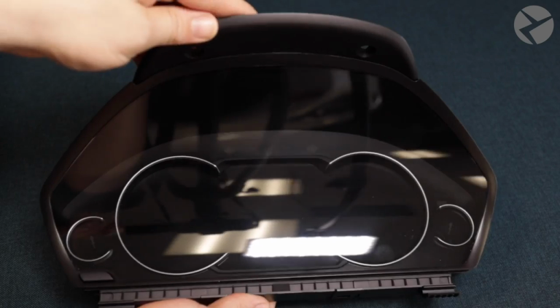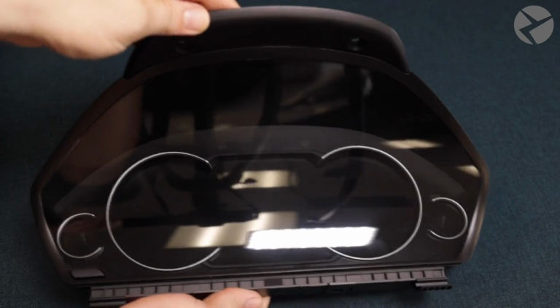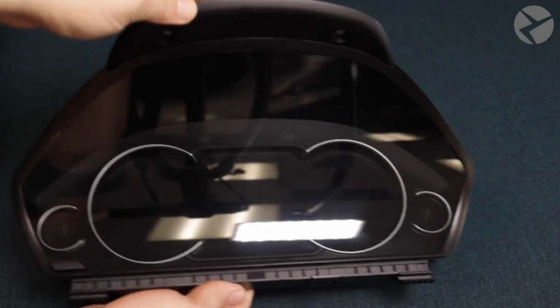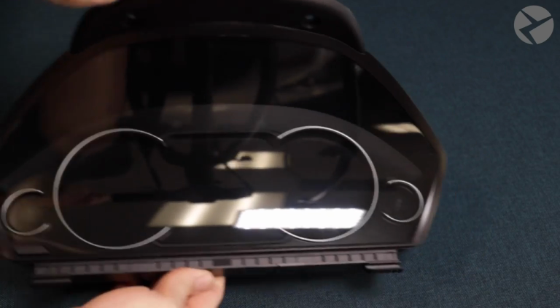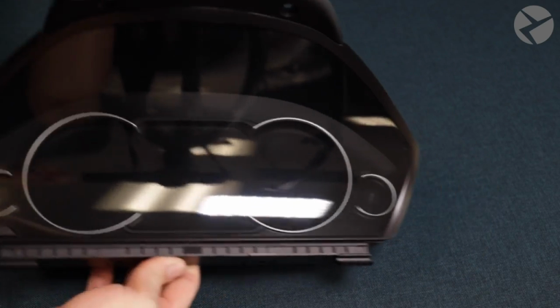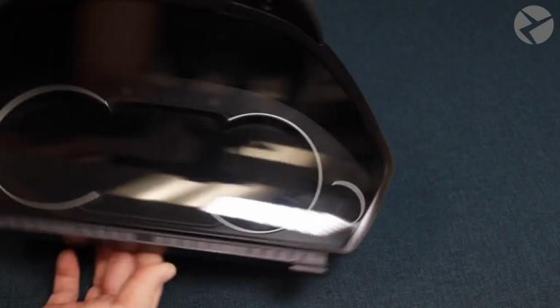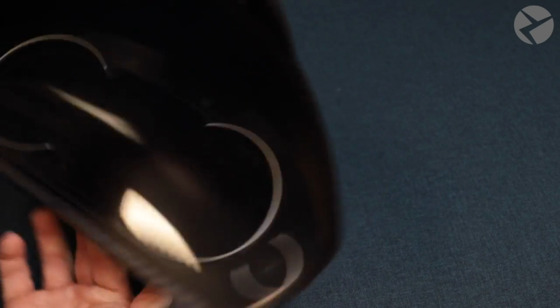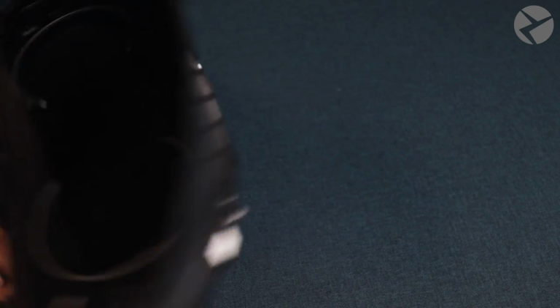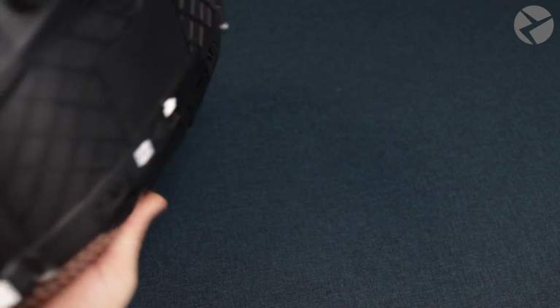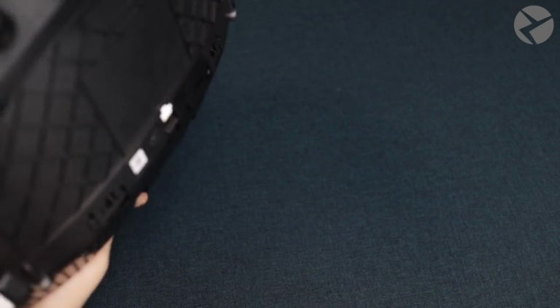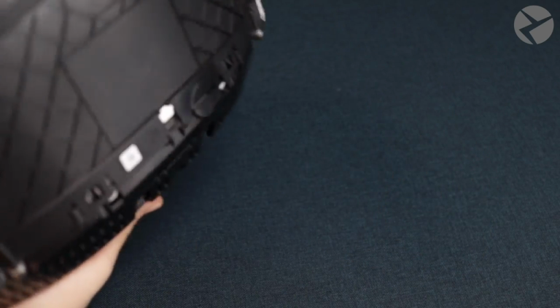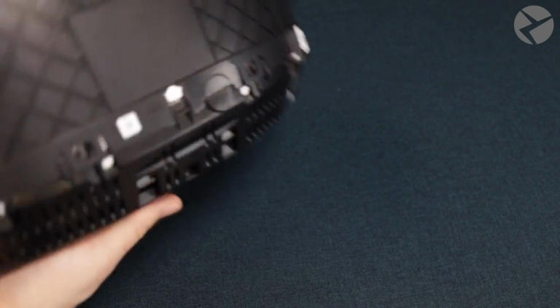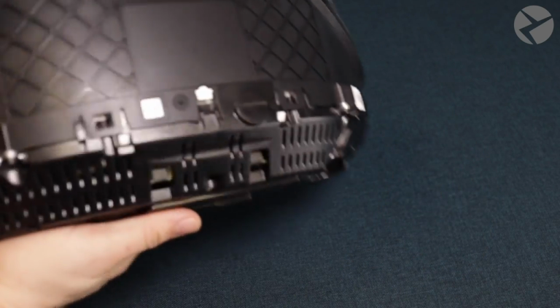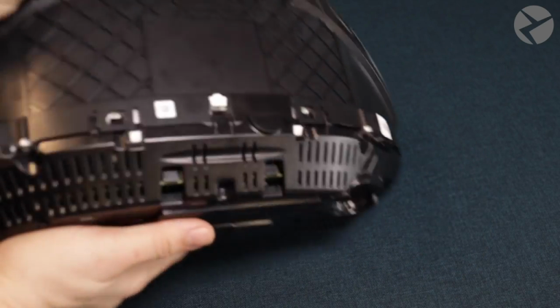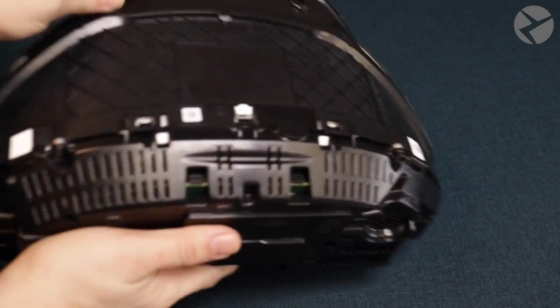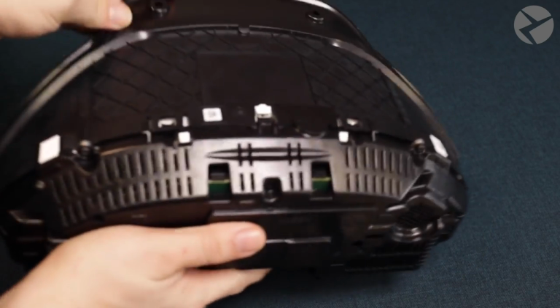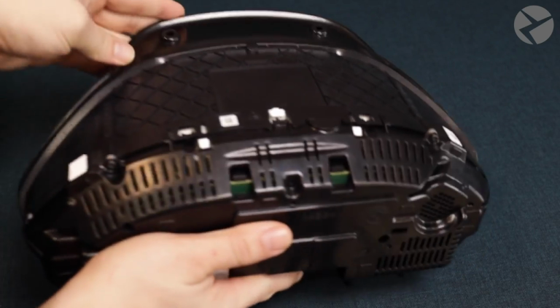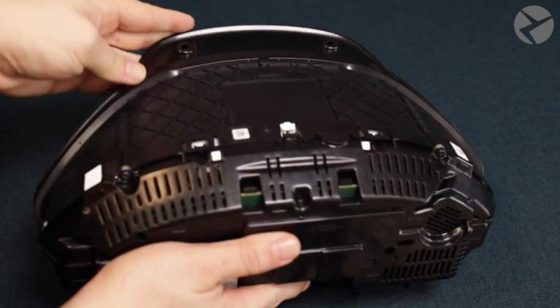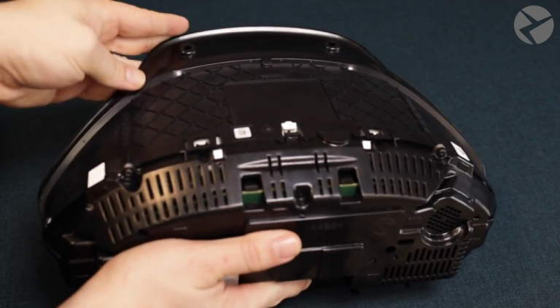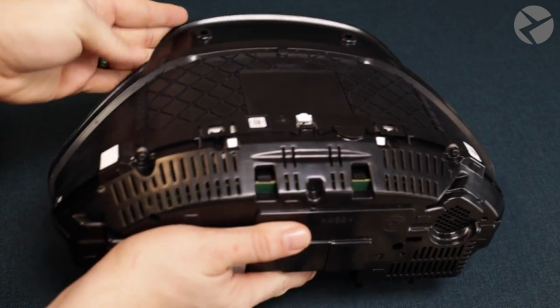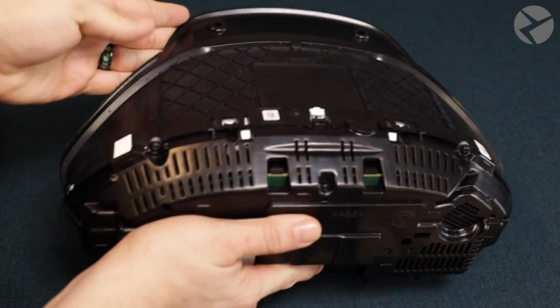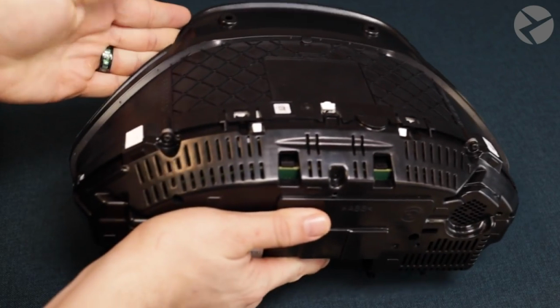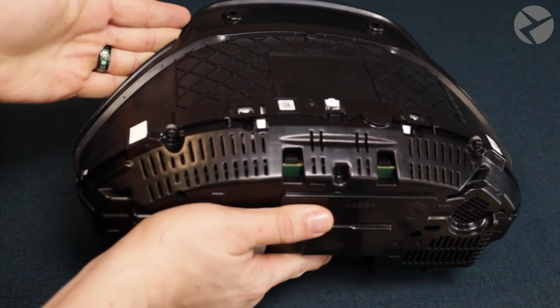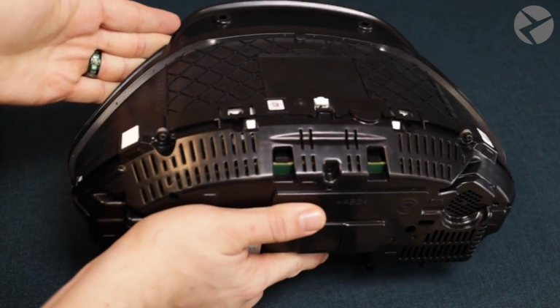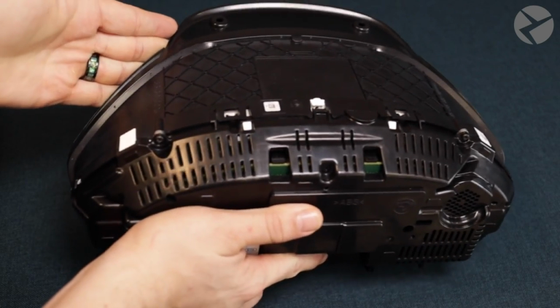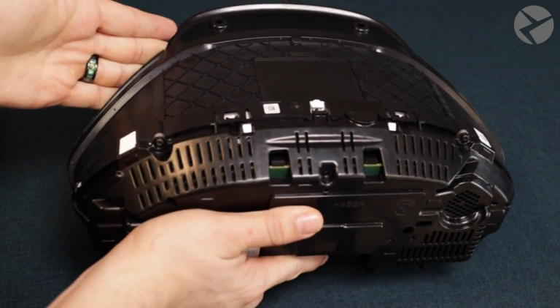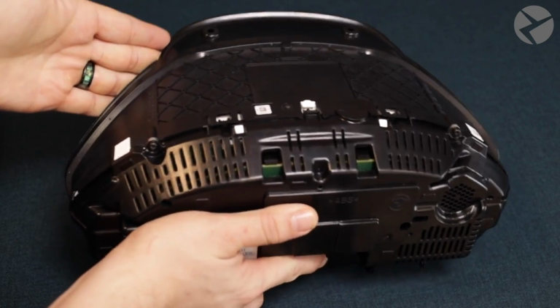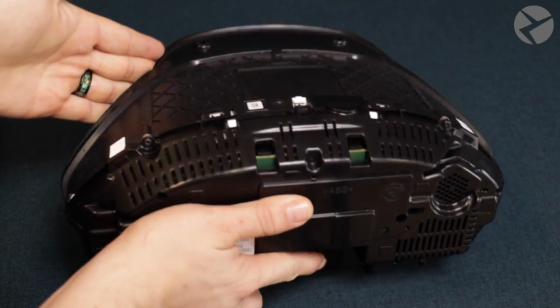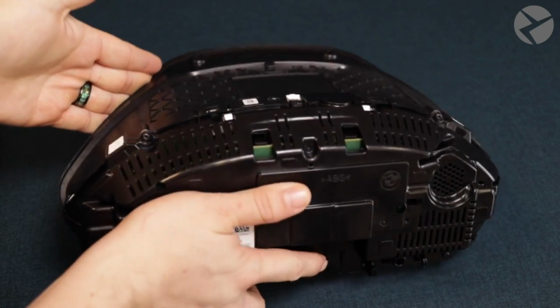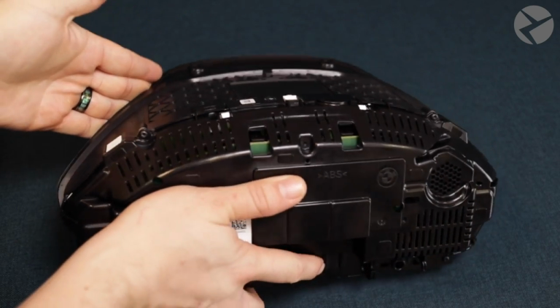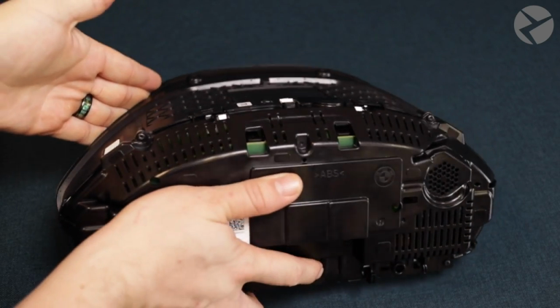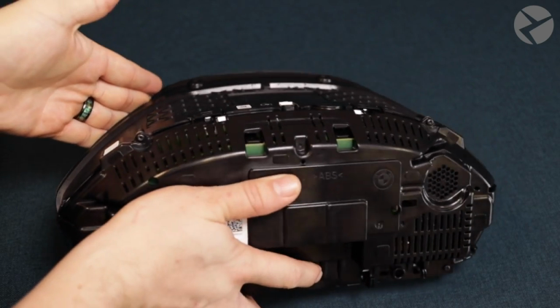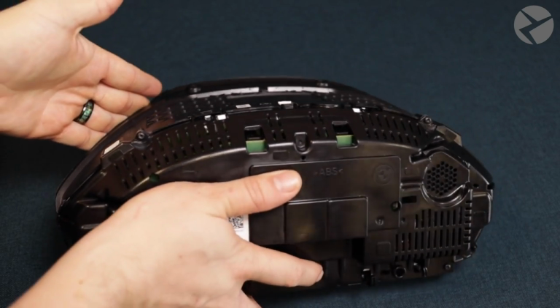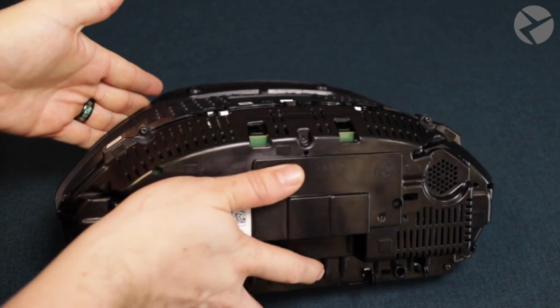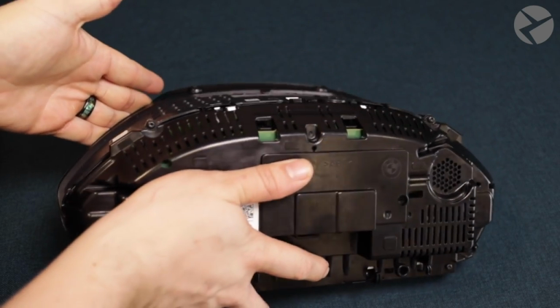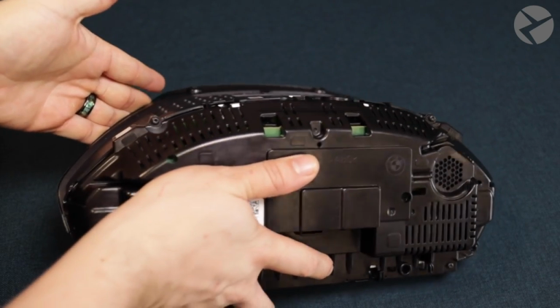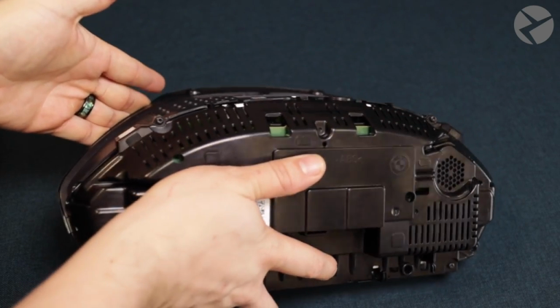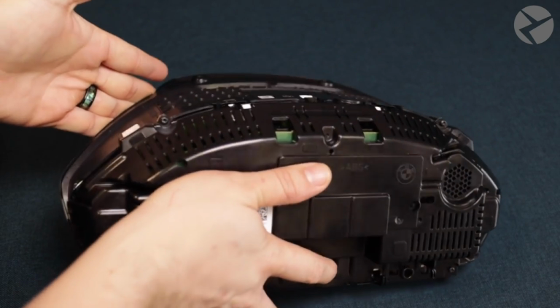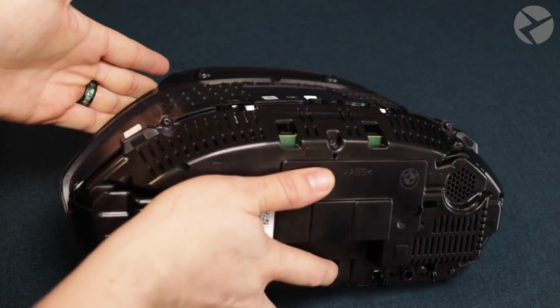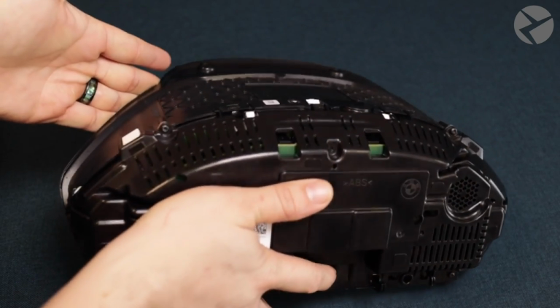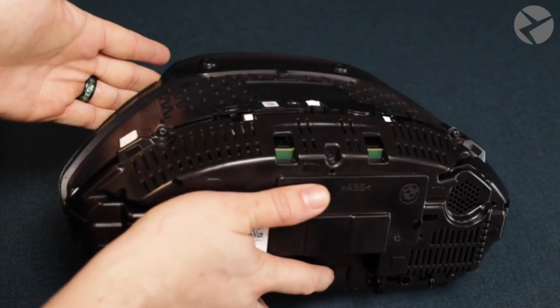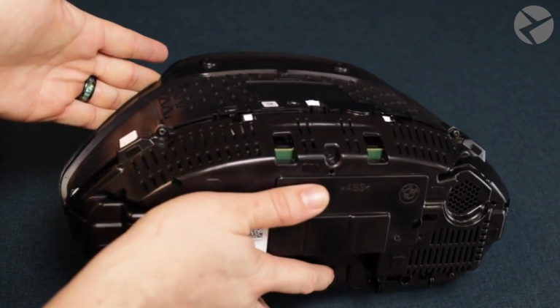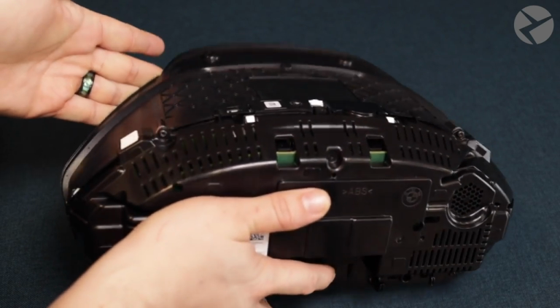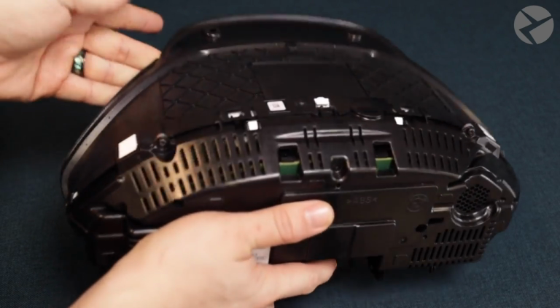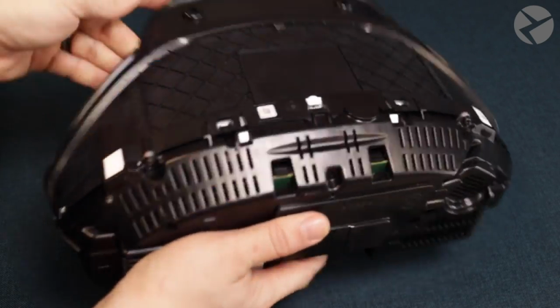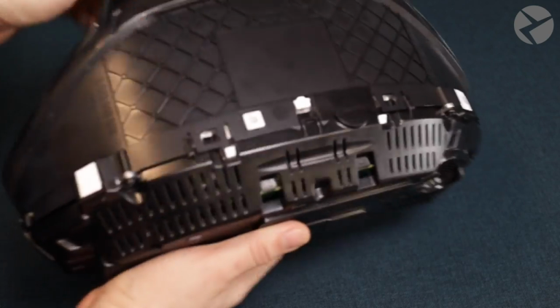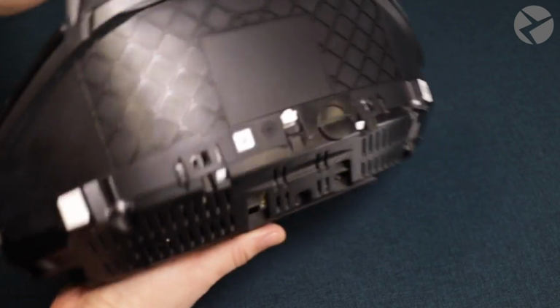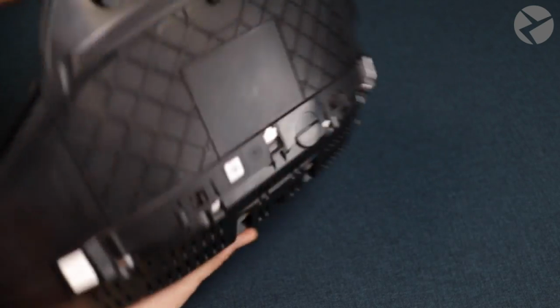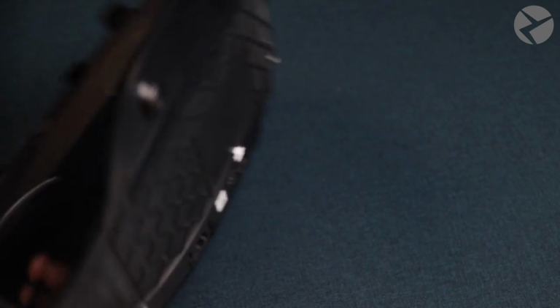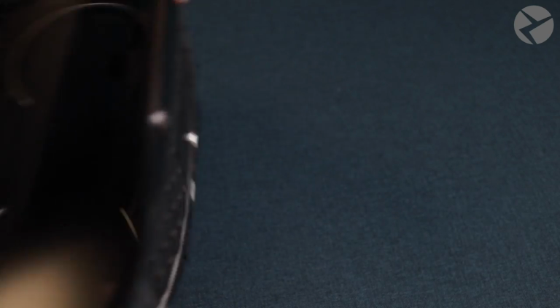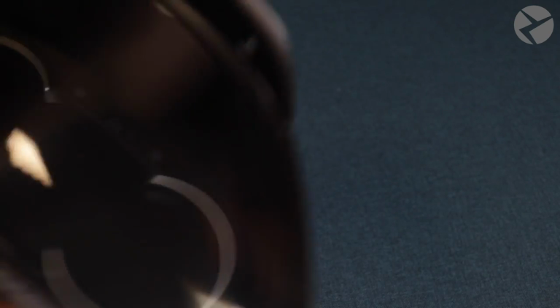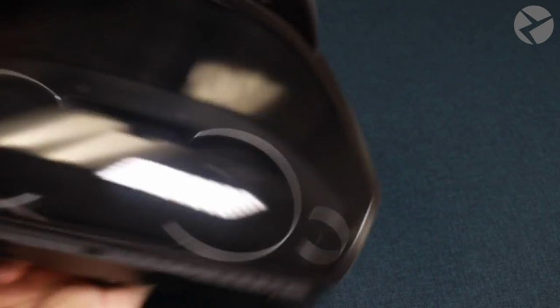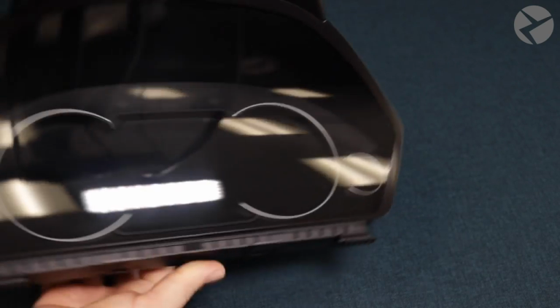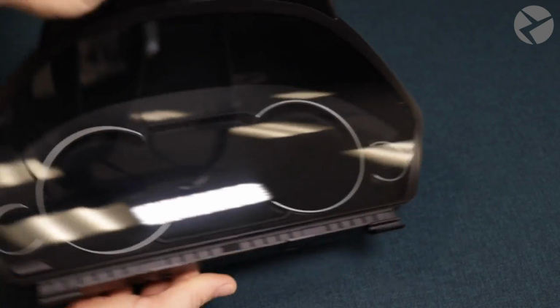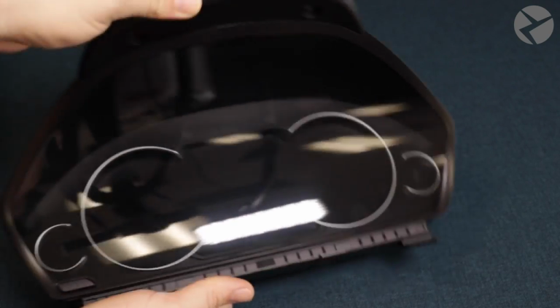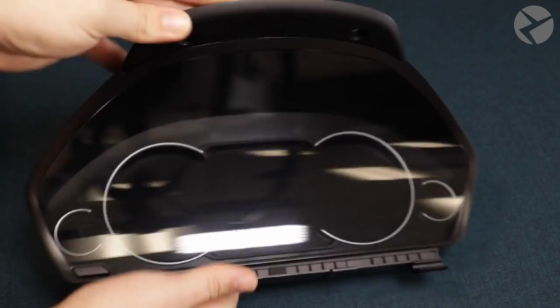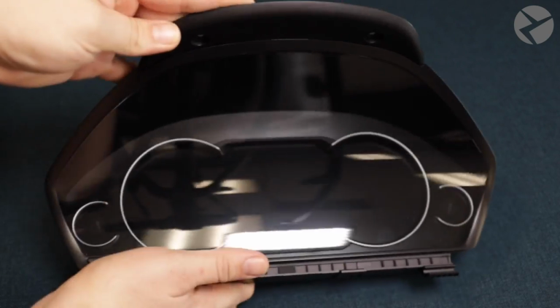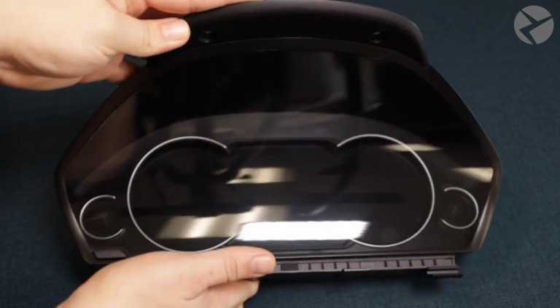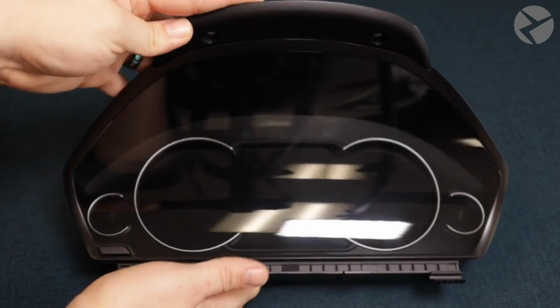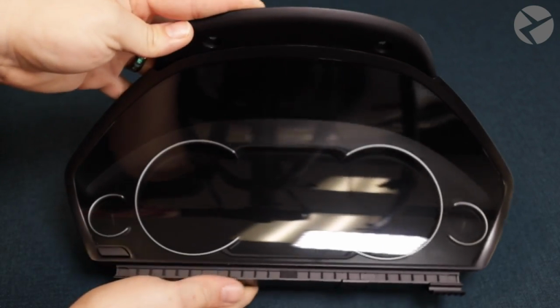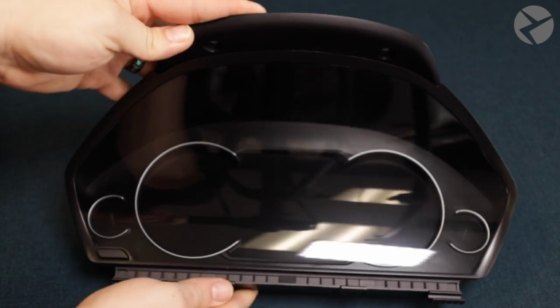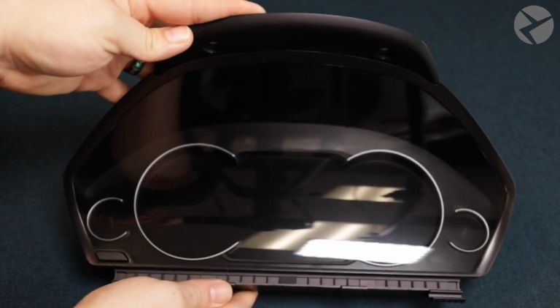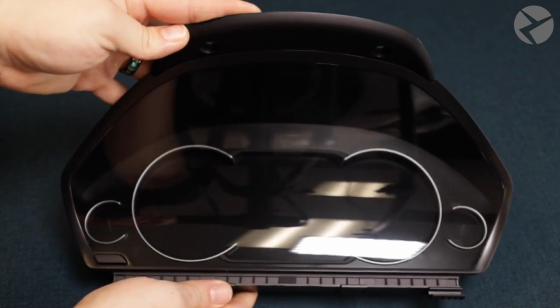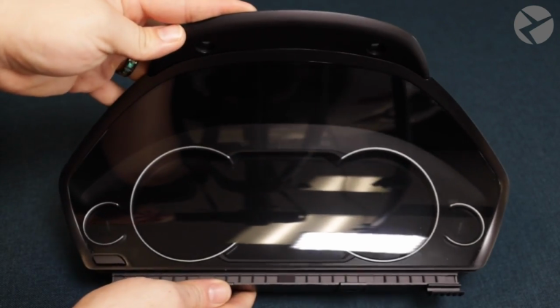Turning it around, you can see it comes just as you'd expect. It's made from the factory and looks great. Looking forward to showing you guys how to put this in.